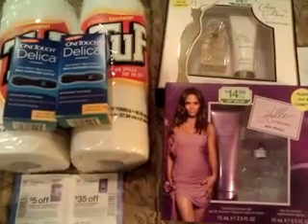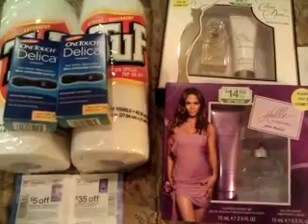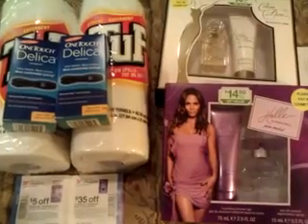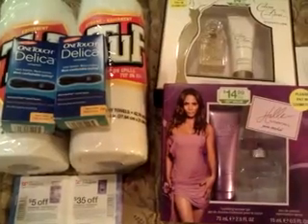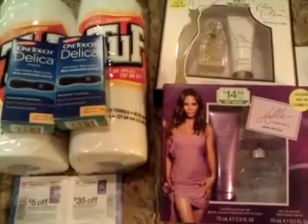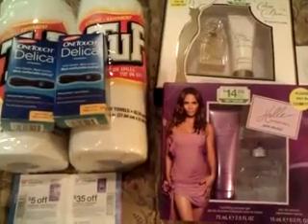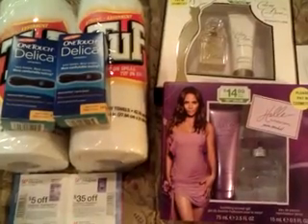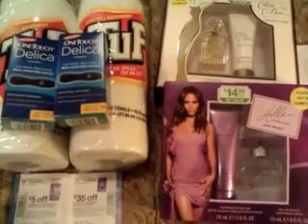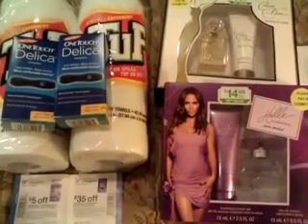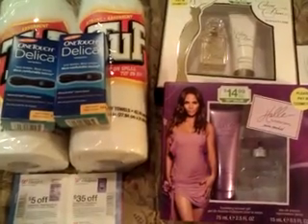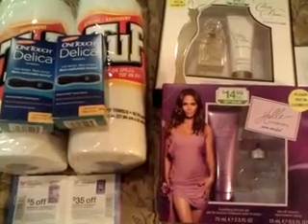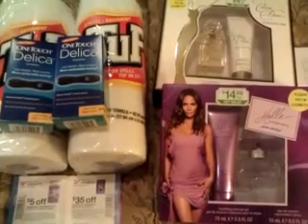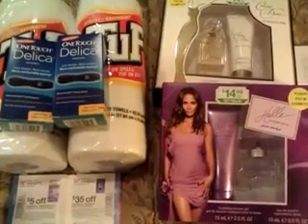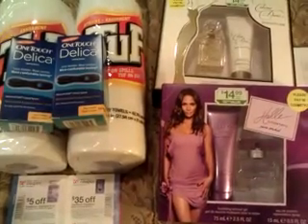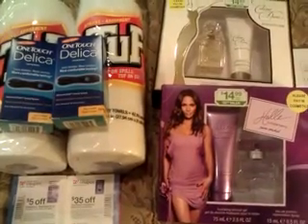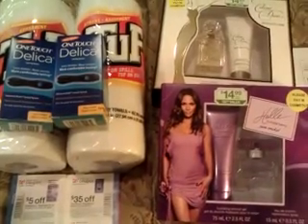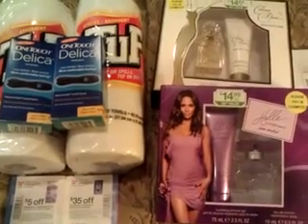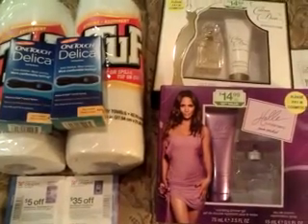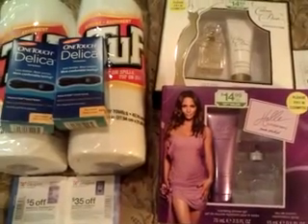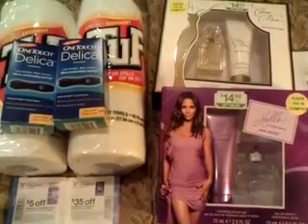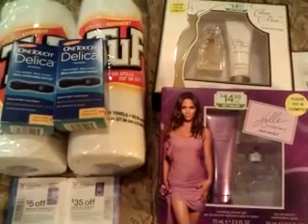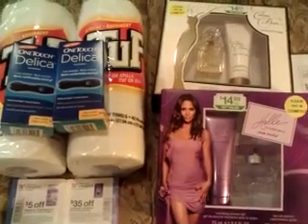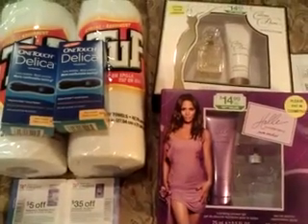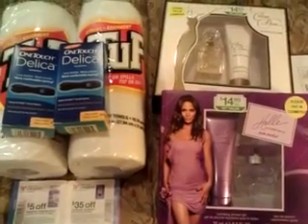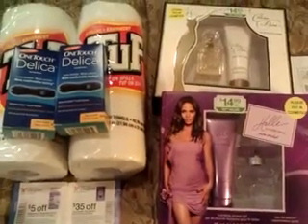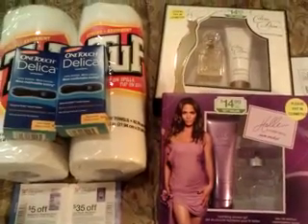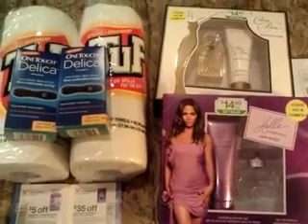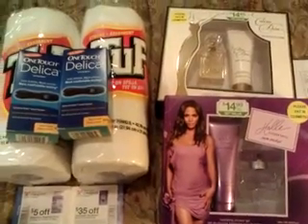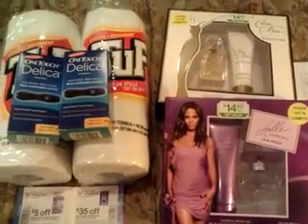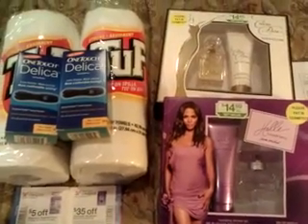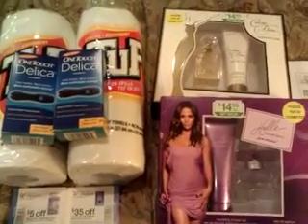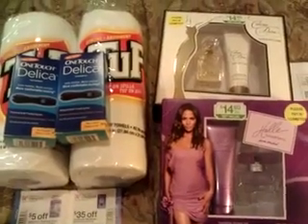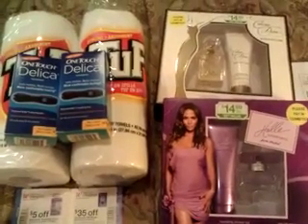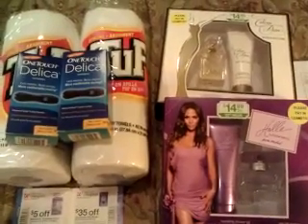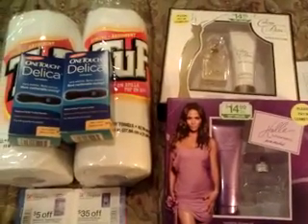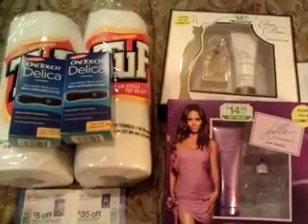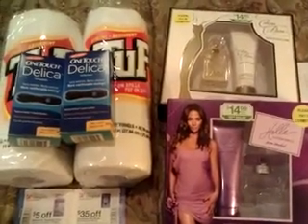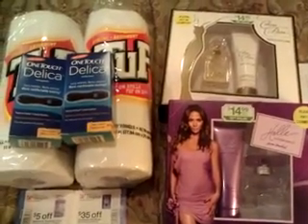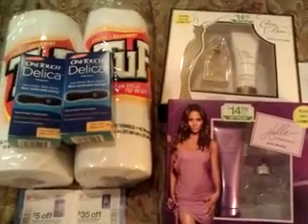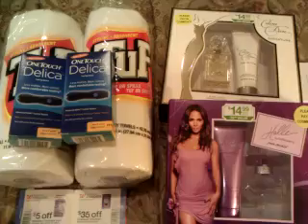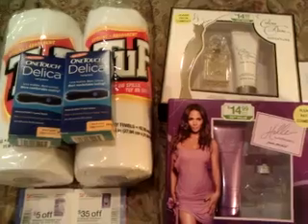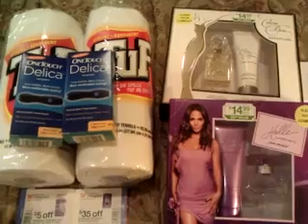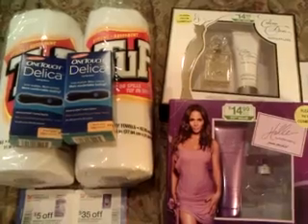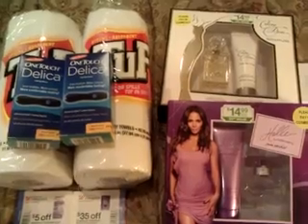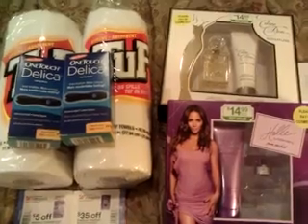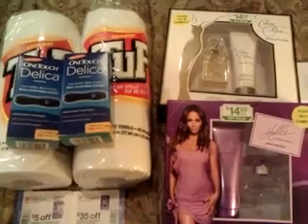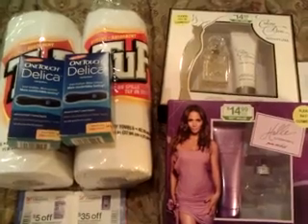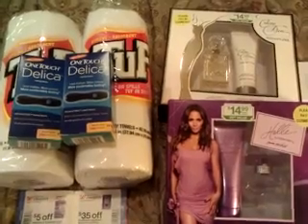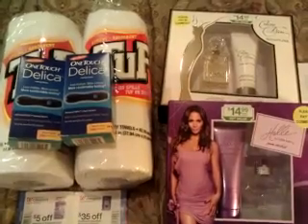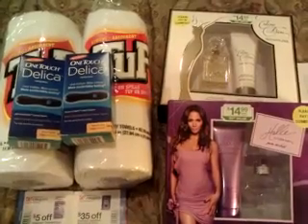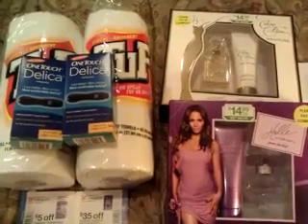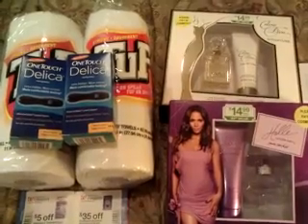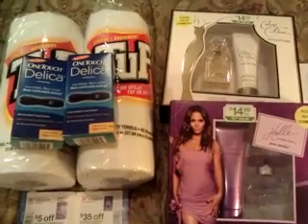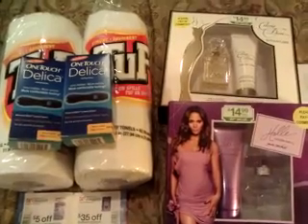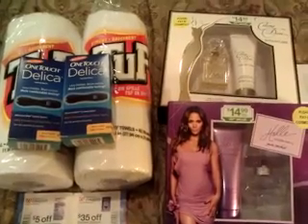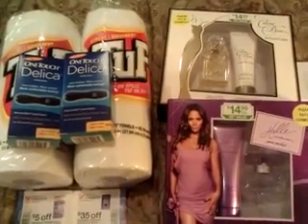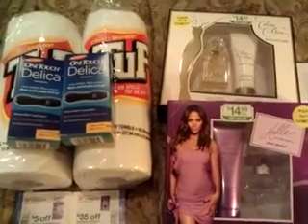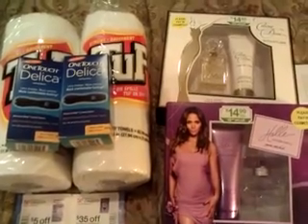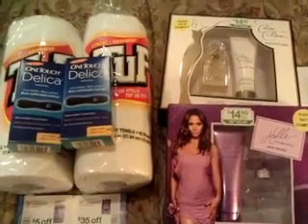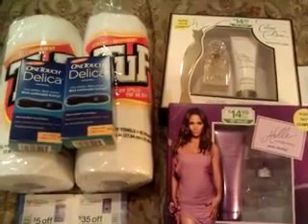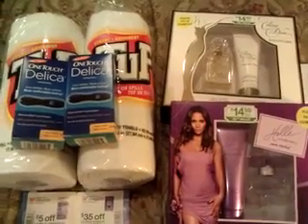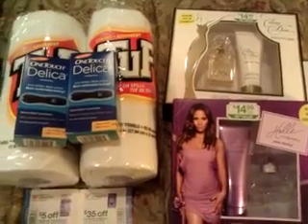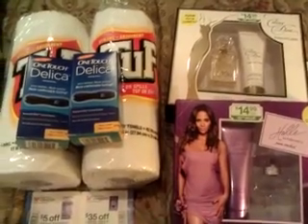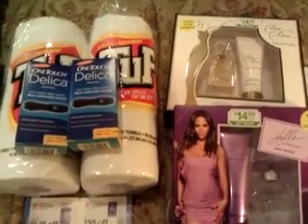Hi everybody, it's the Ultimate Coupon Lady. I hope everybody had a great Thanksgiving. I'm going to try to be really quick here.